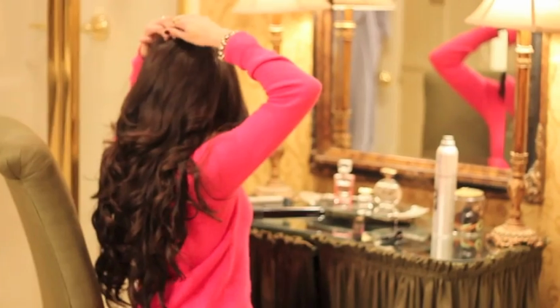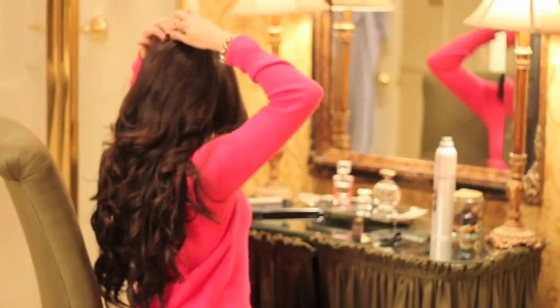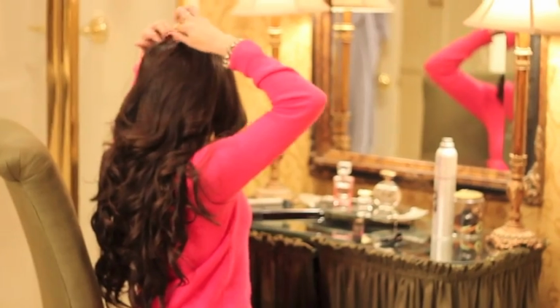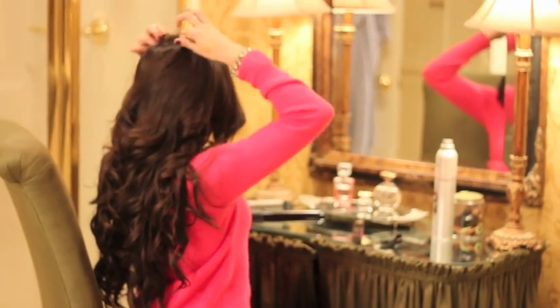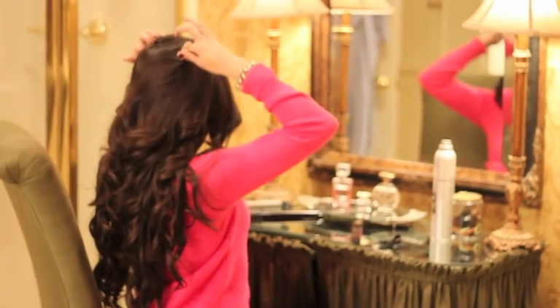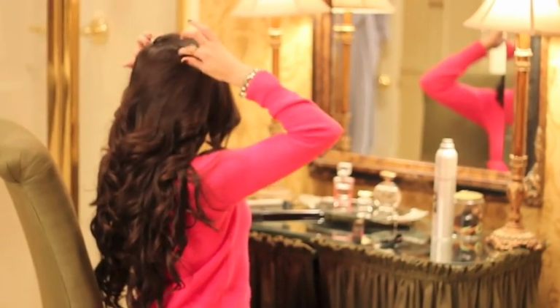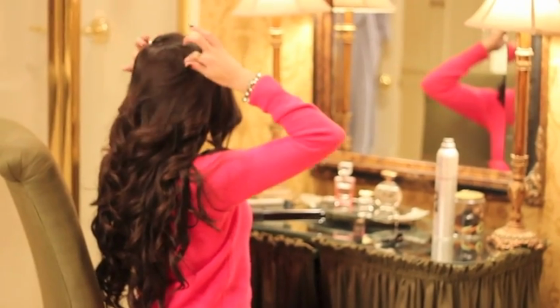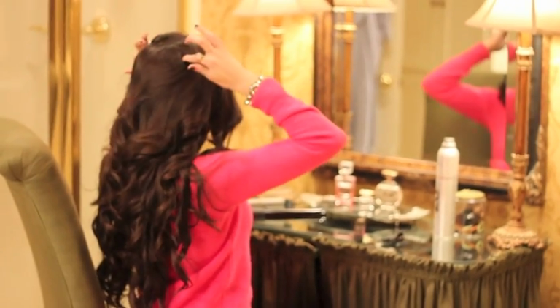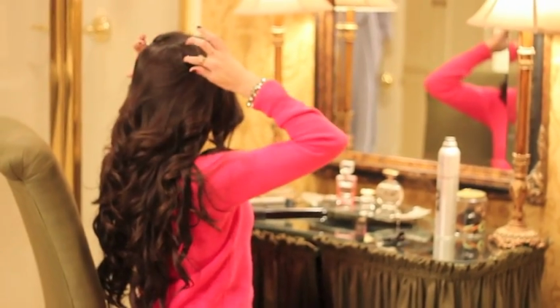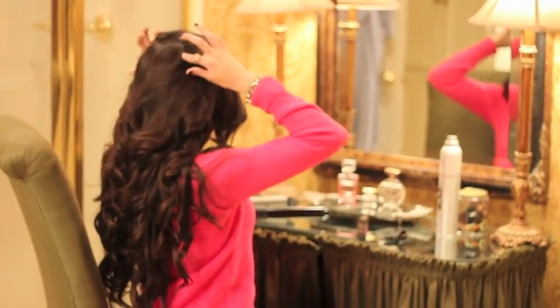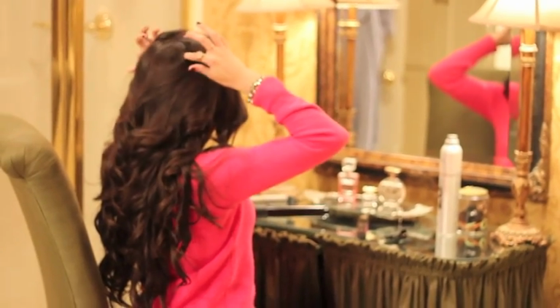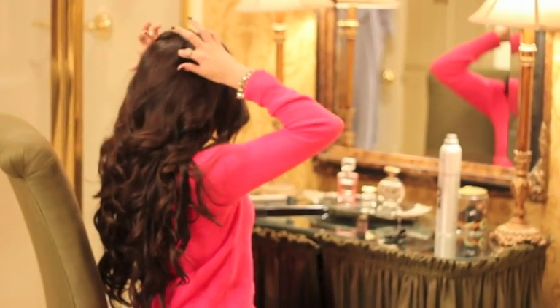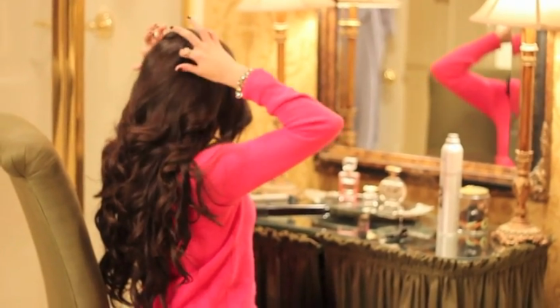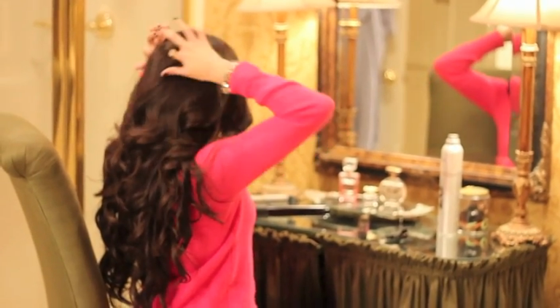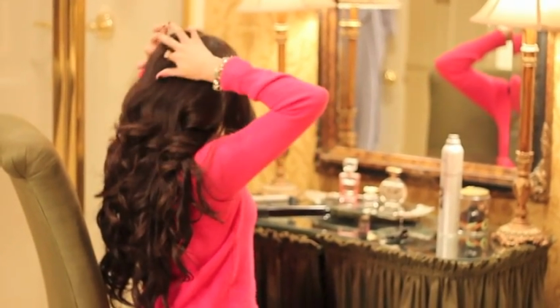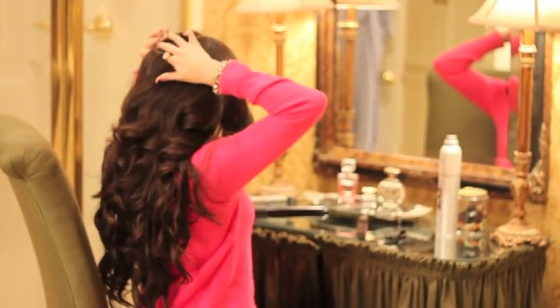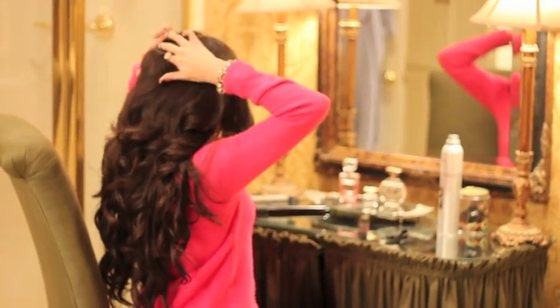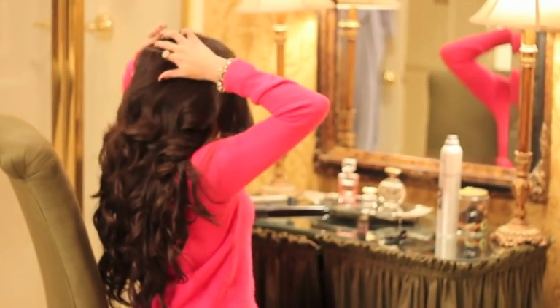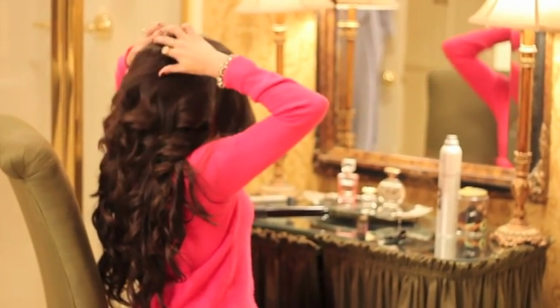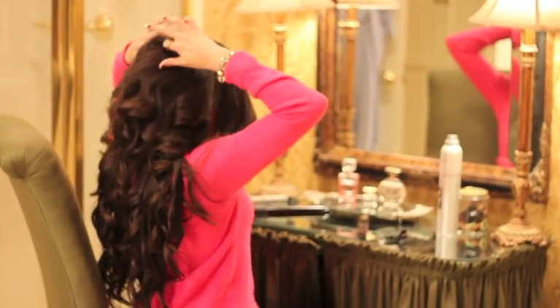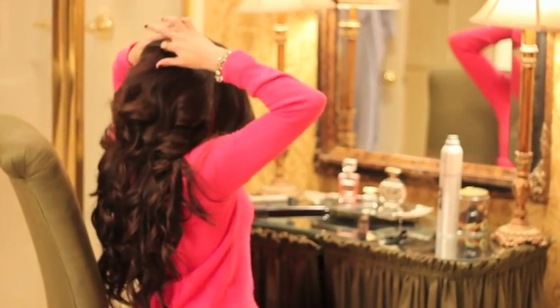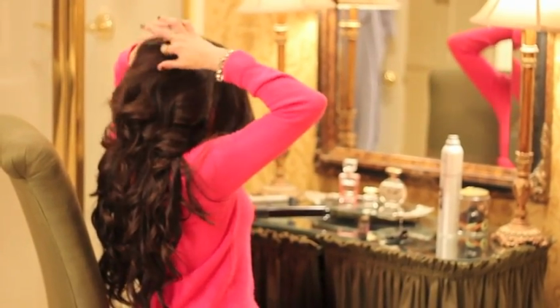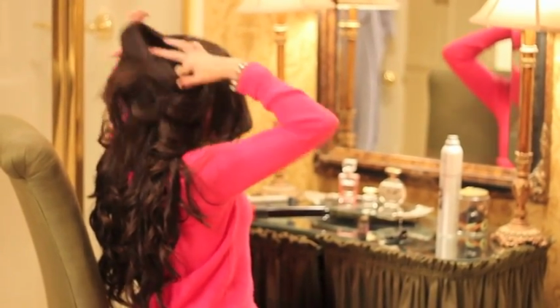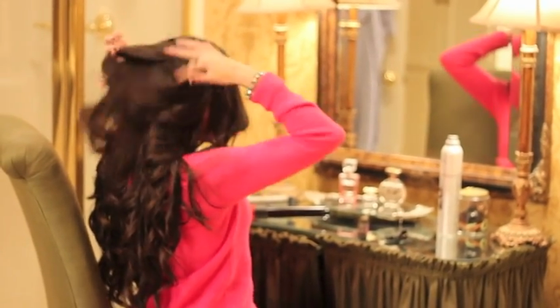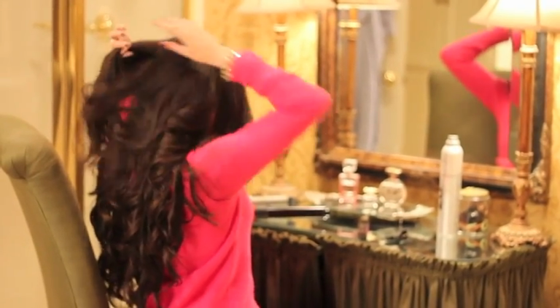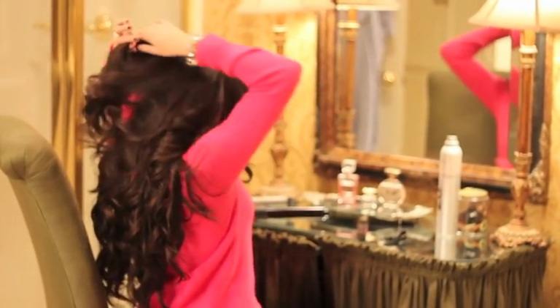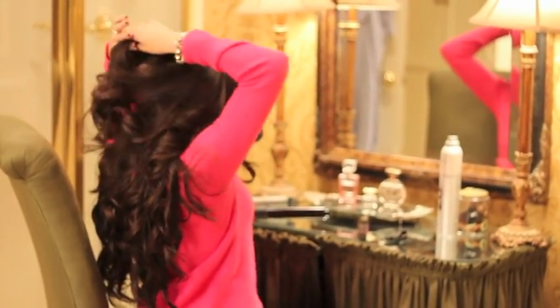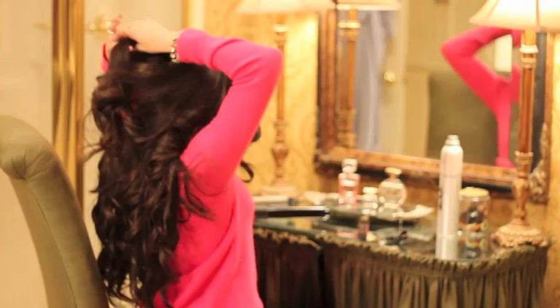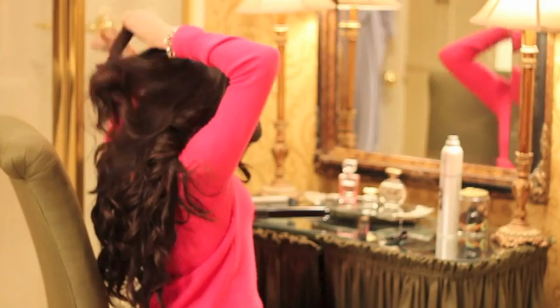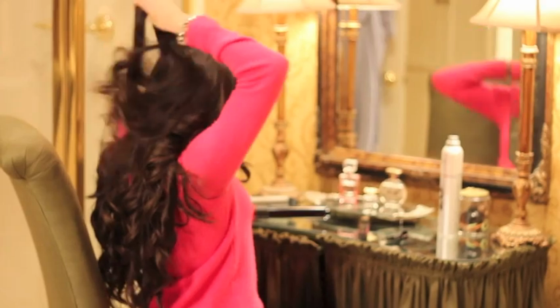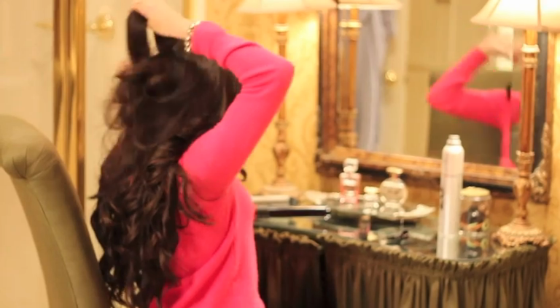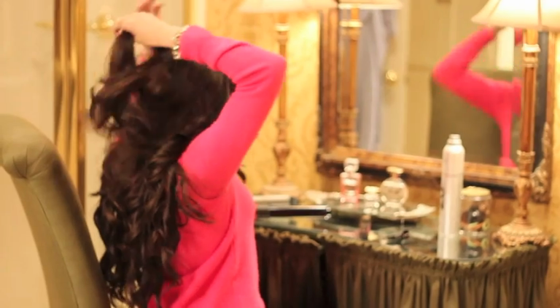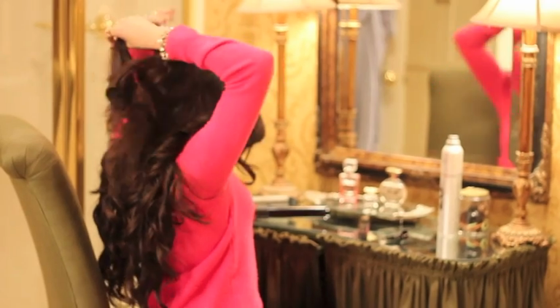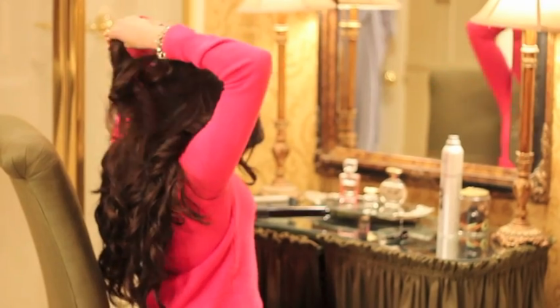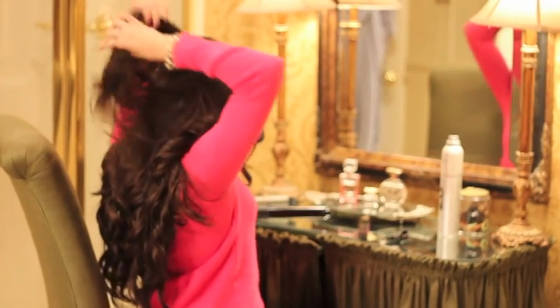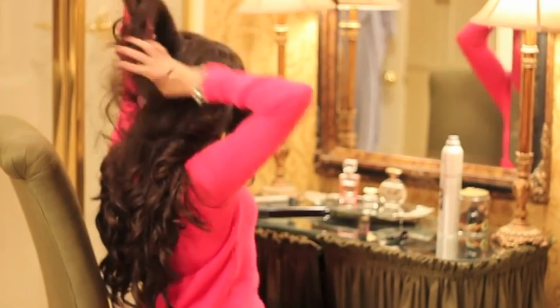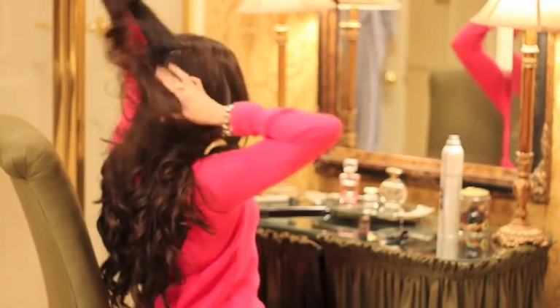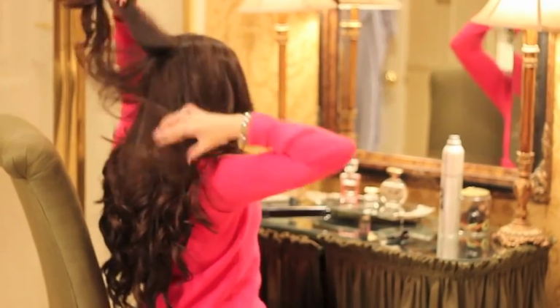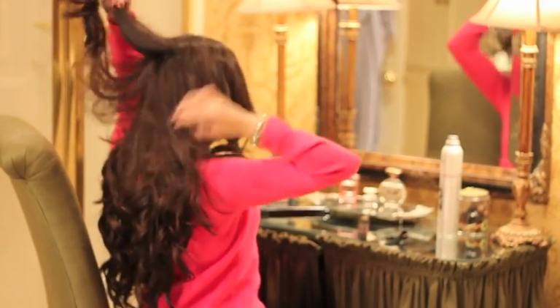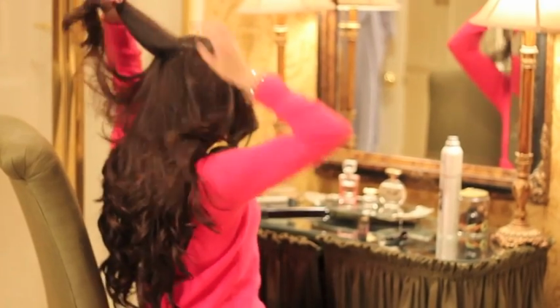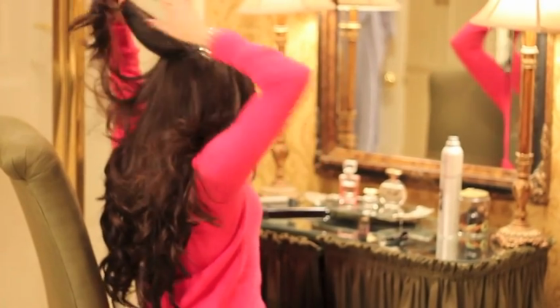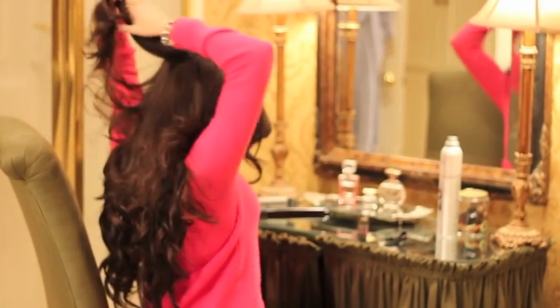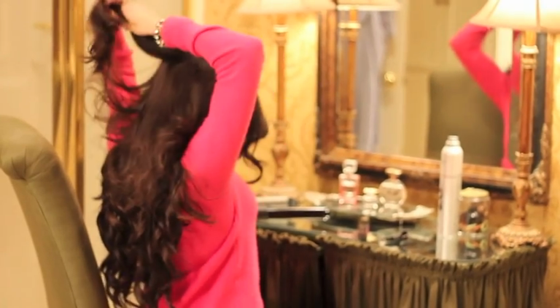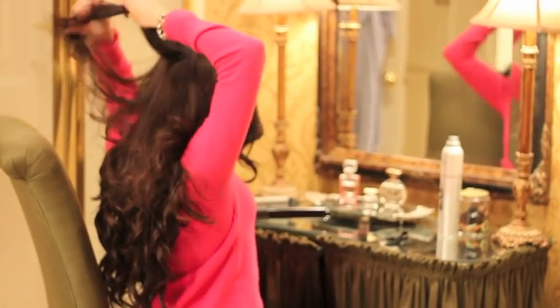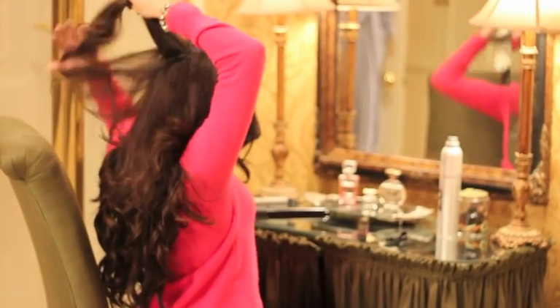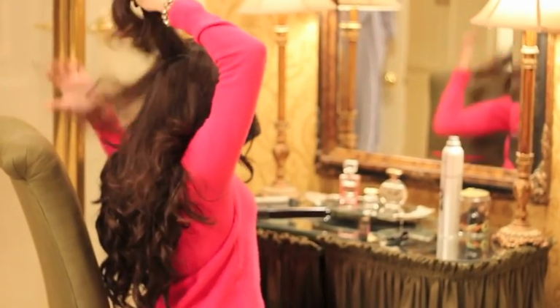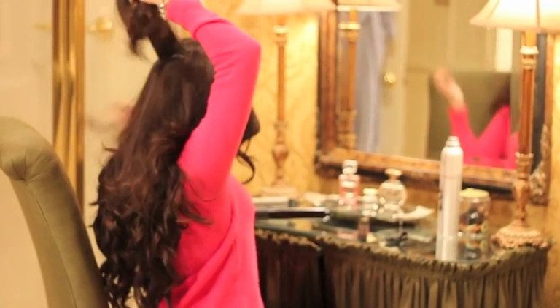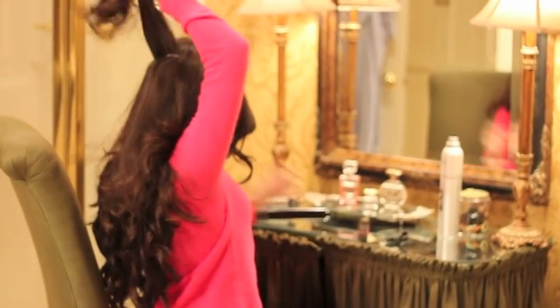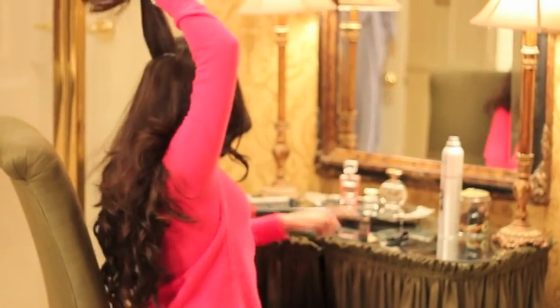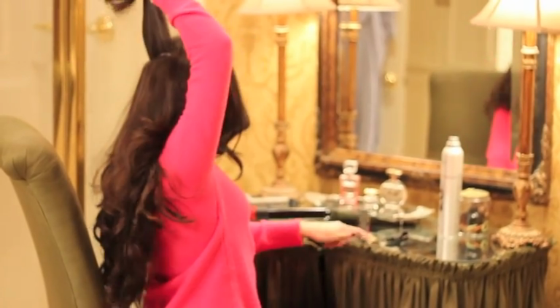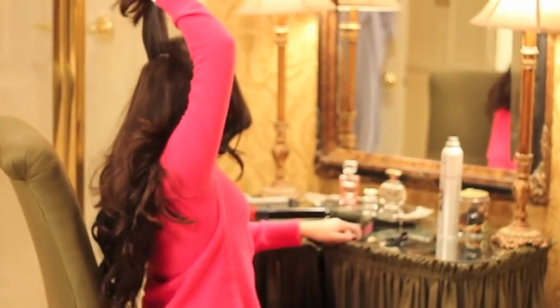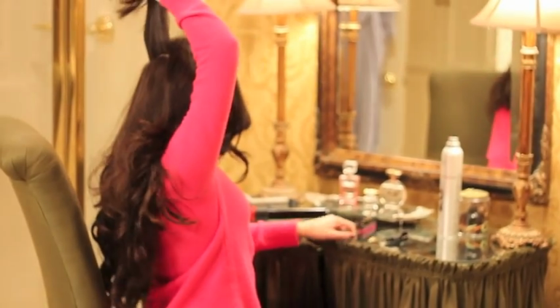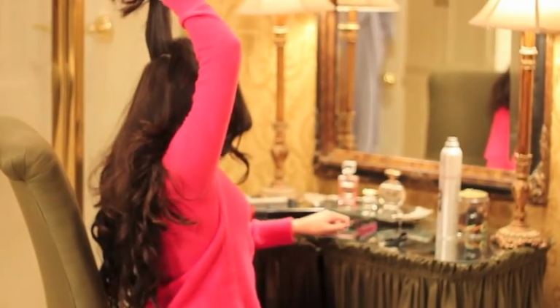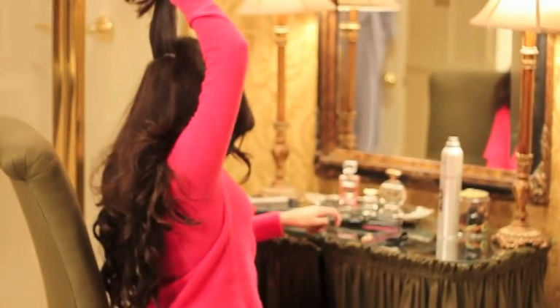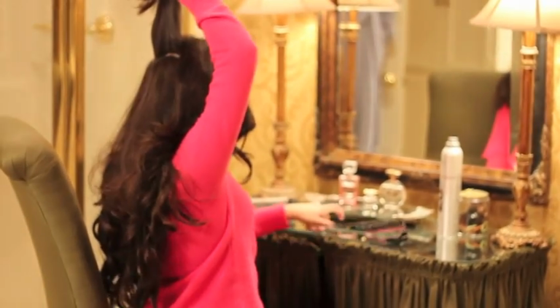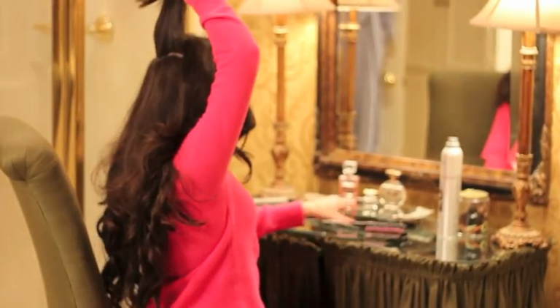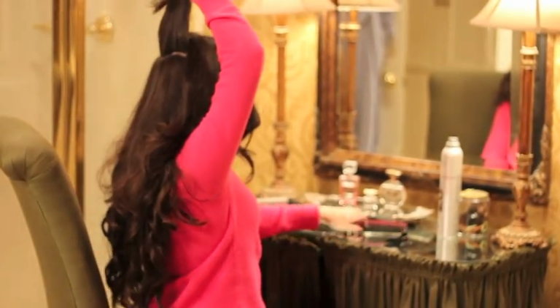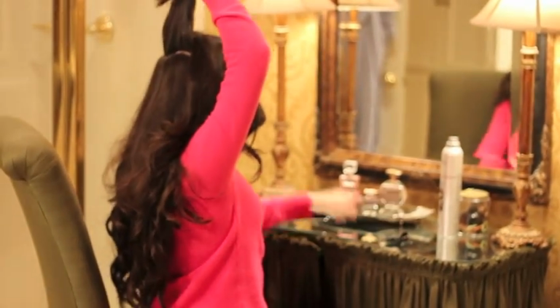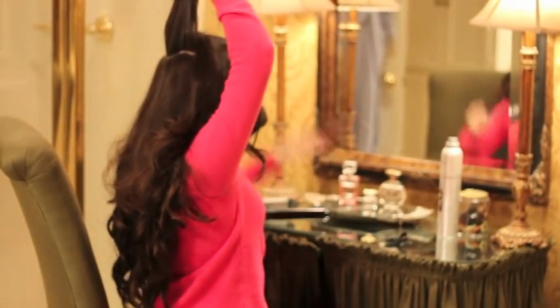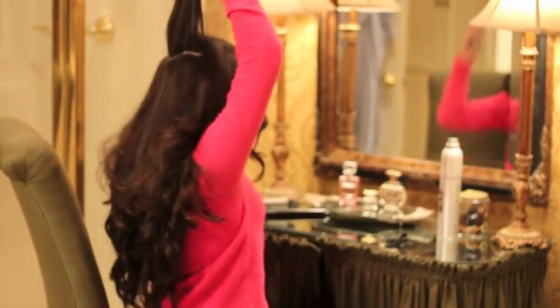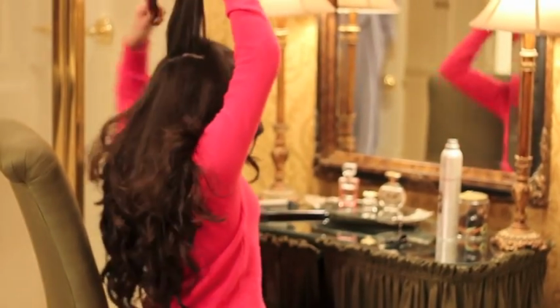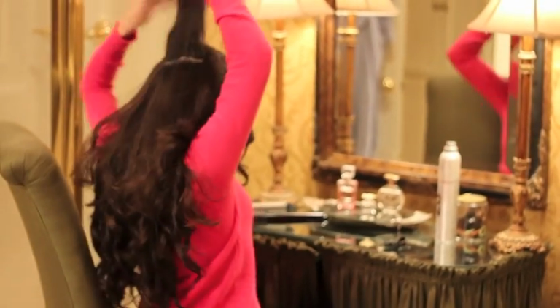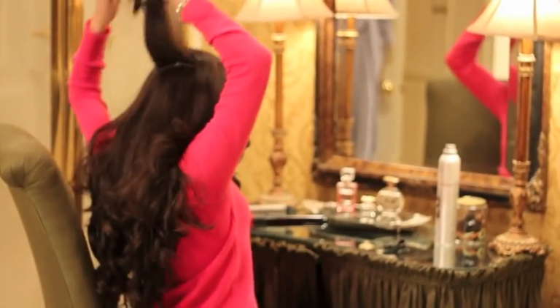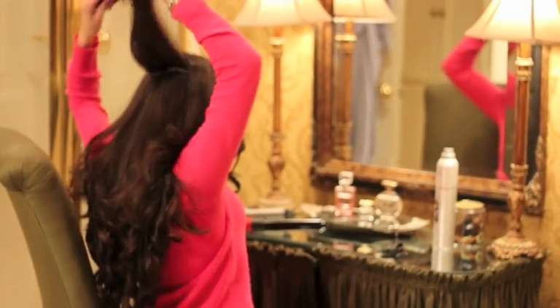The final step is to tease my hair. Not only do I tease my hair to get volume, but I also do it to hide the clips.